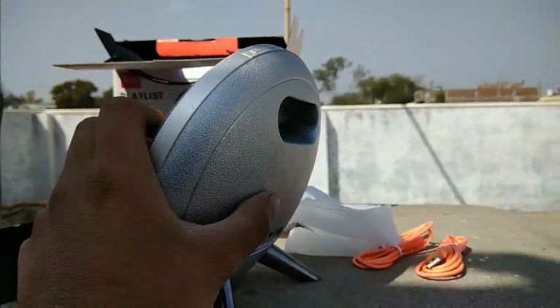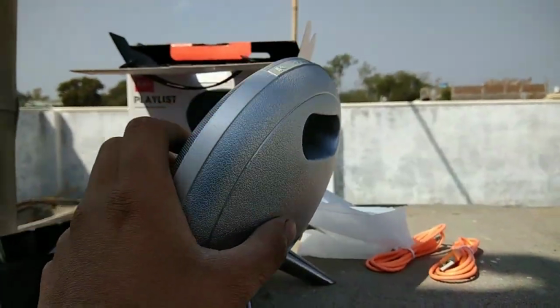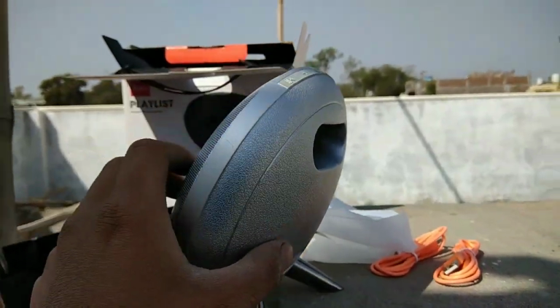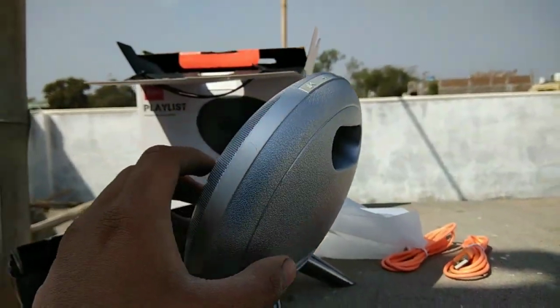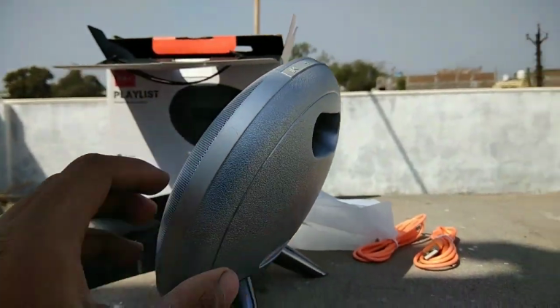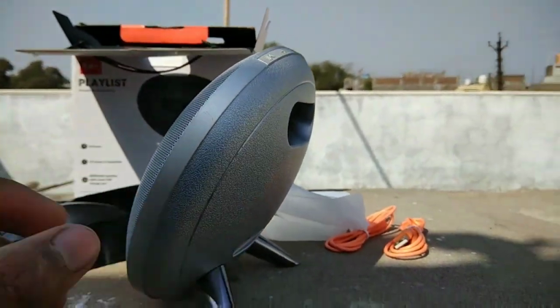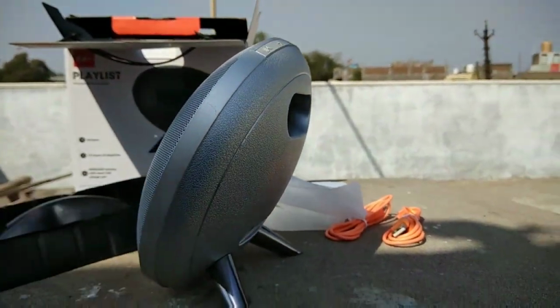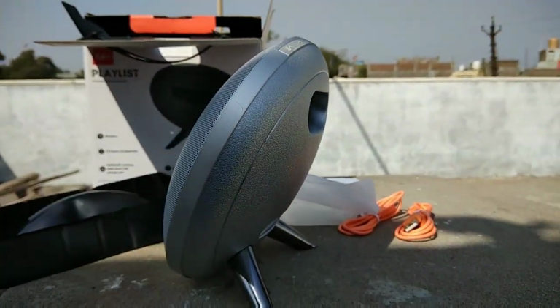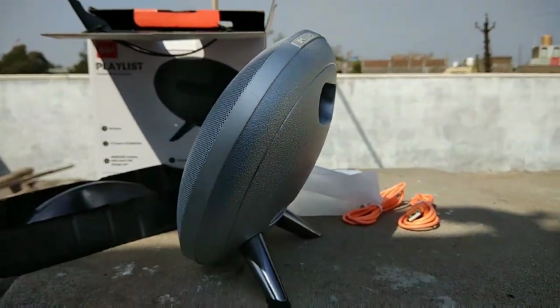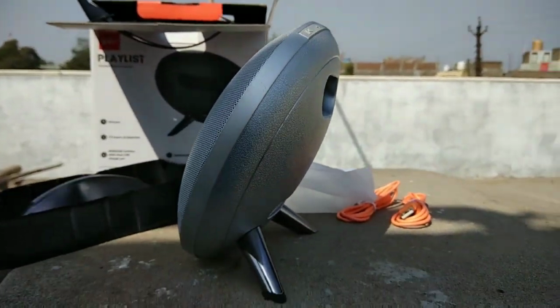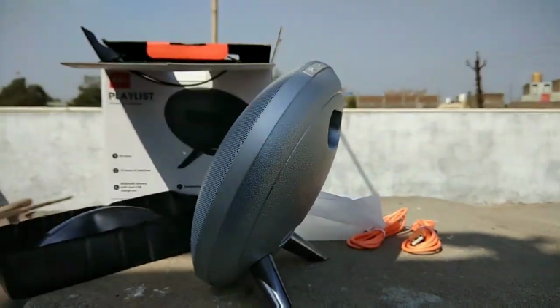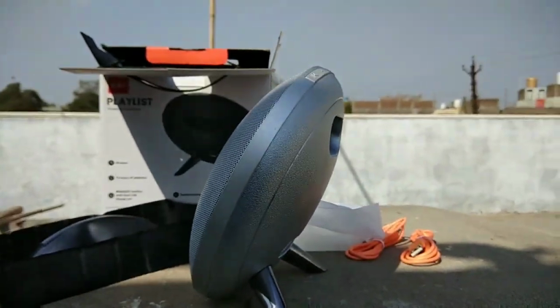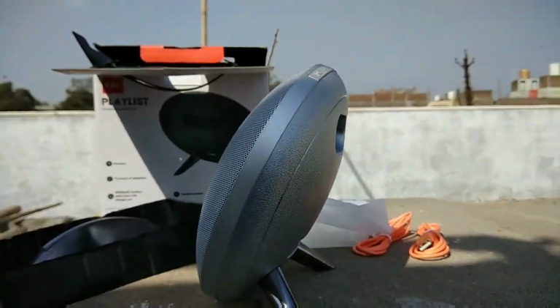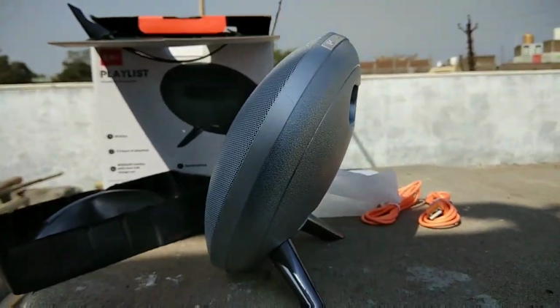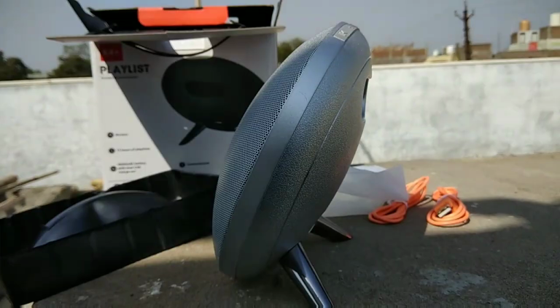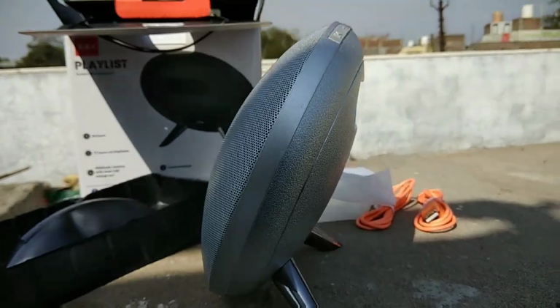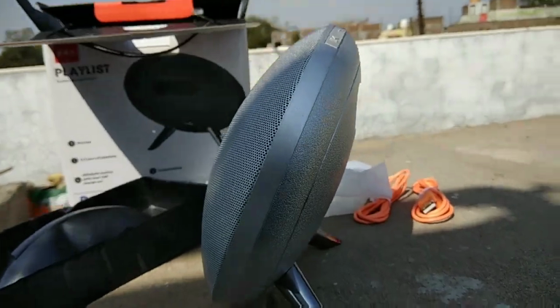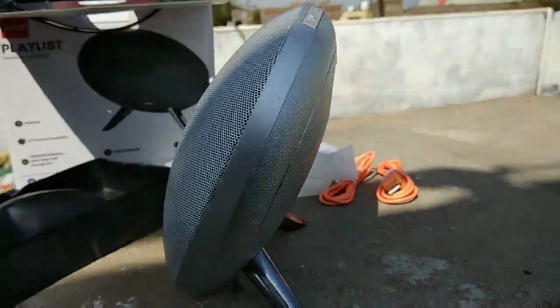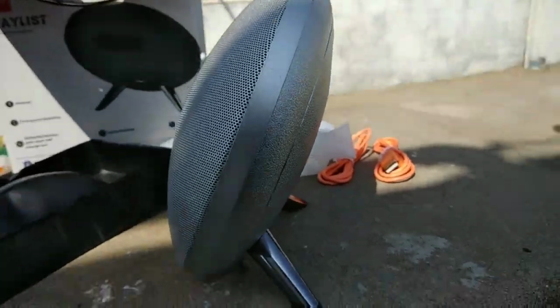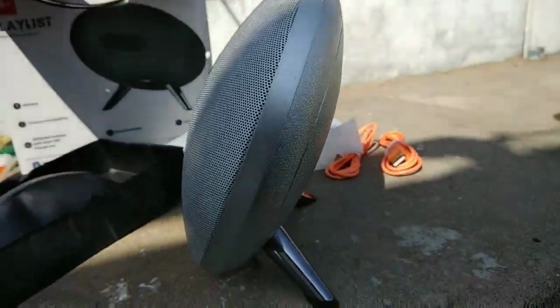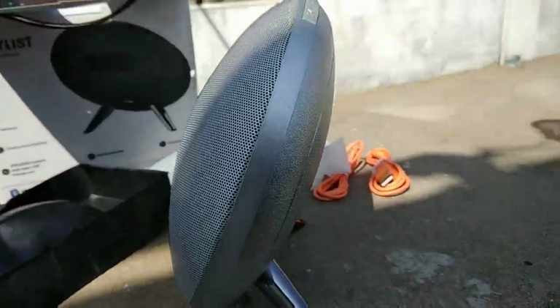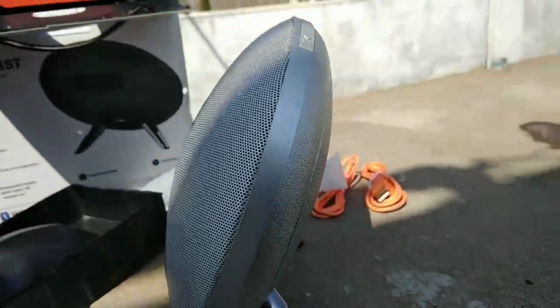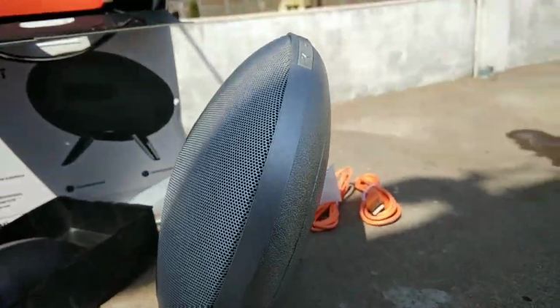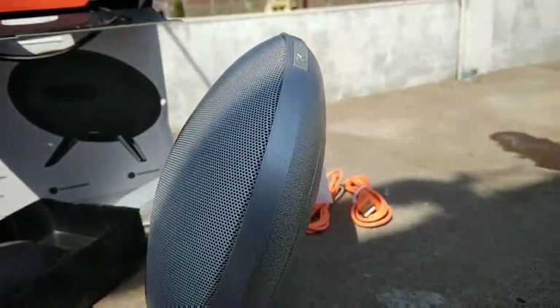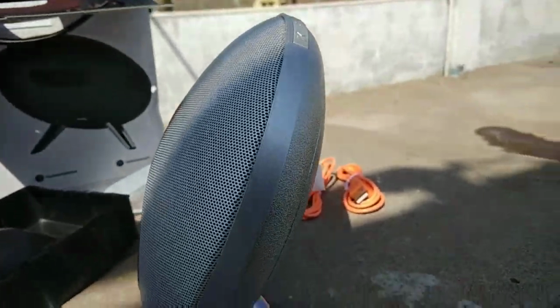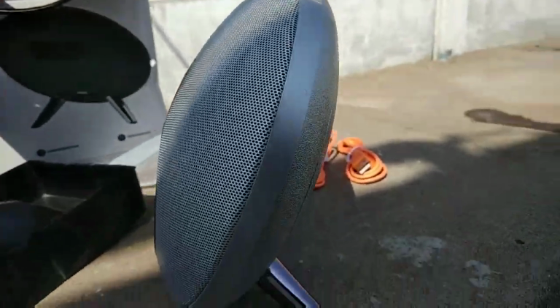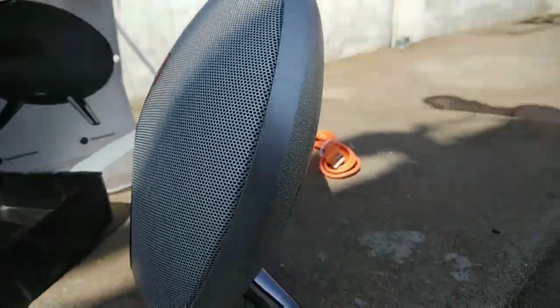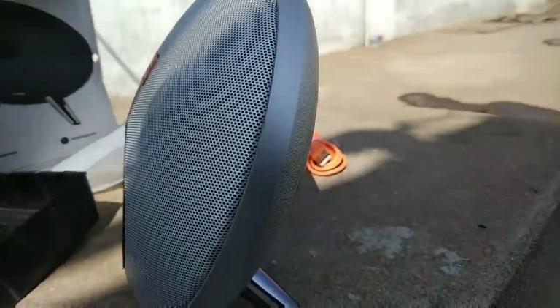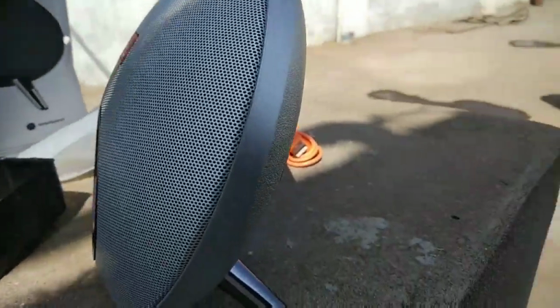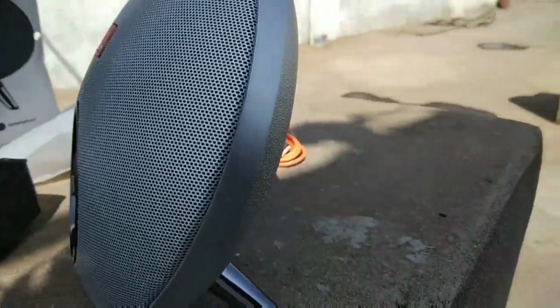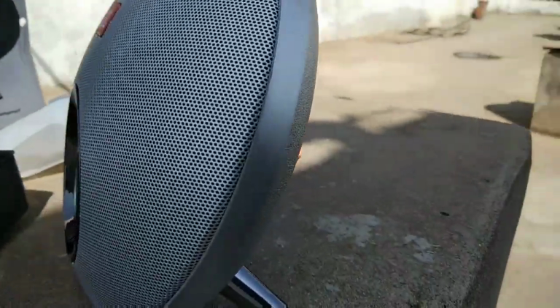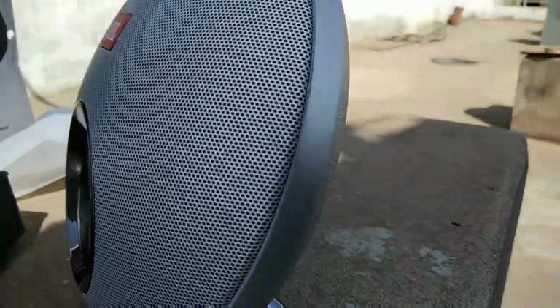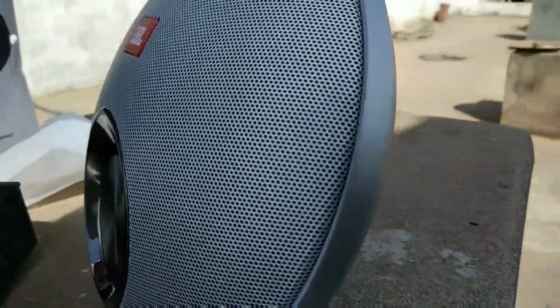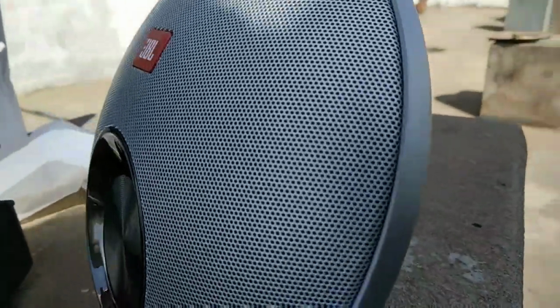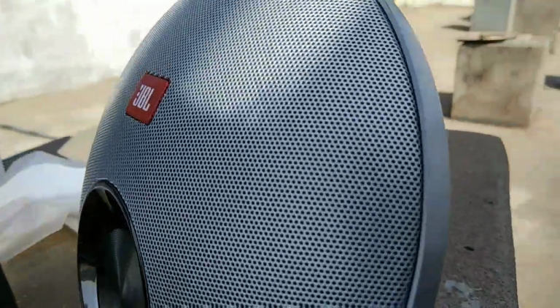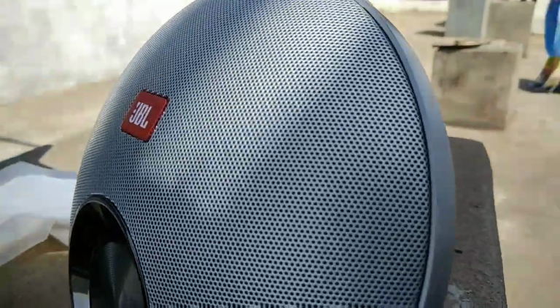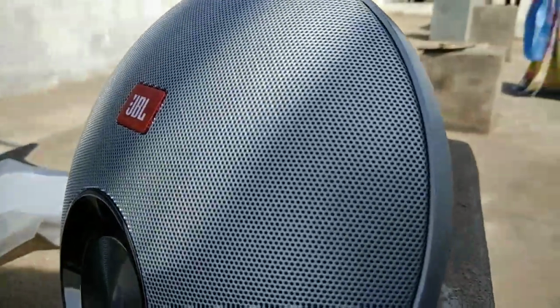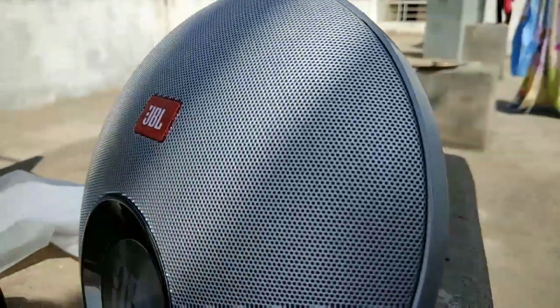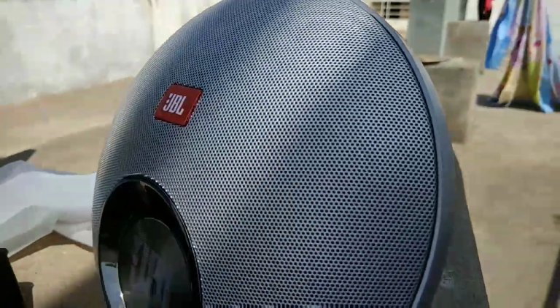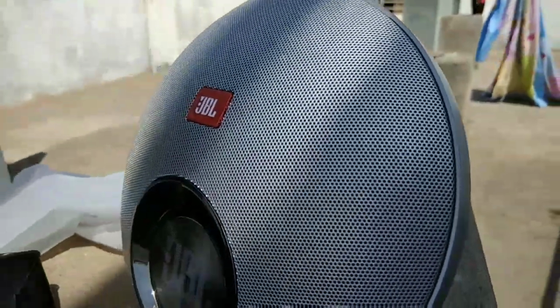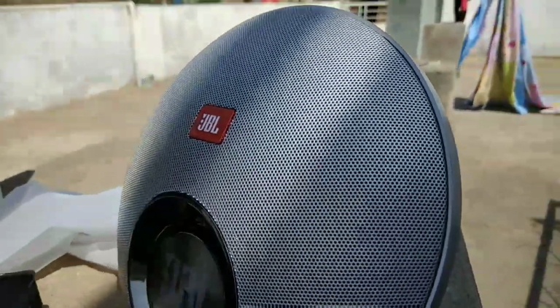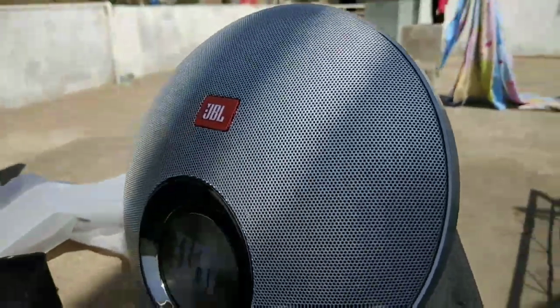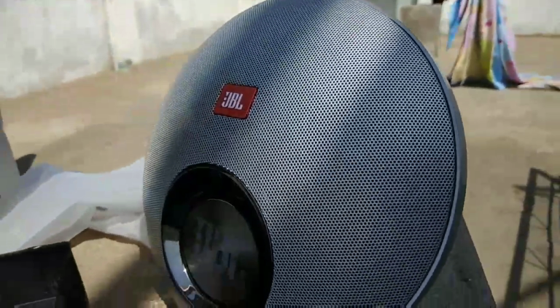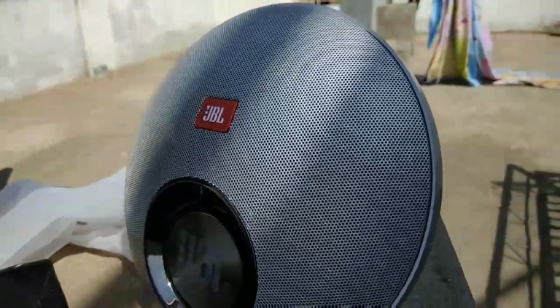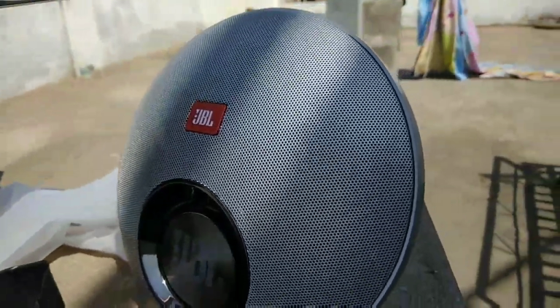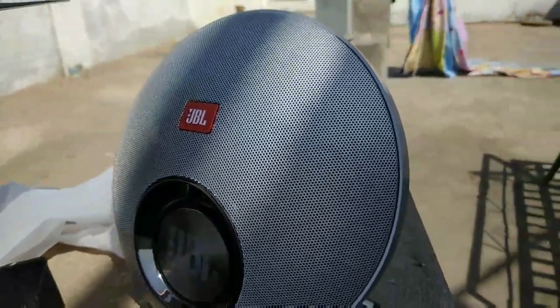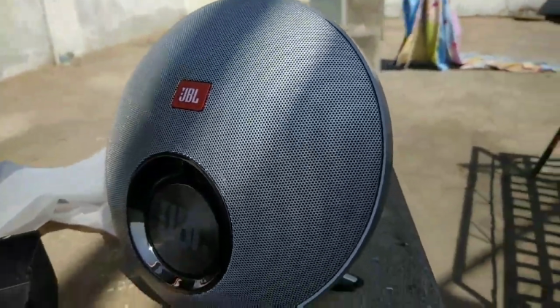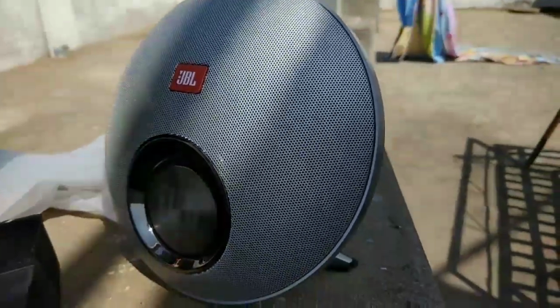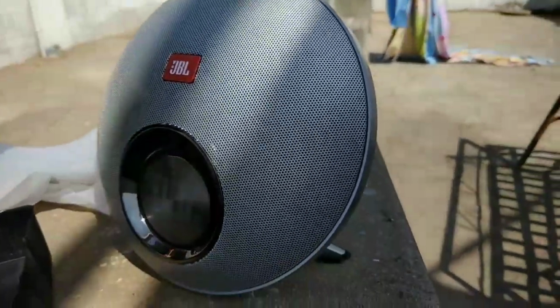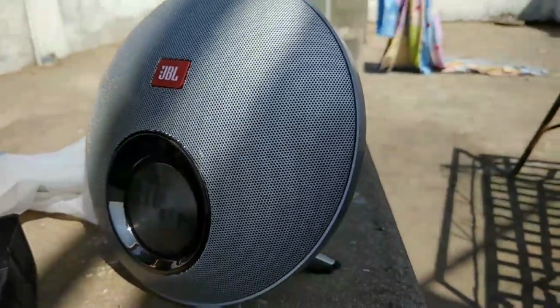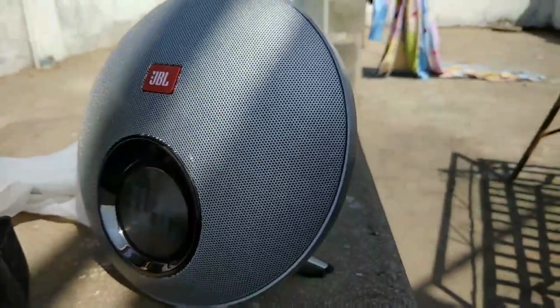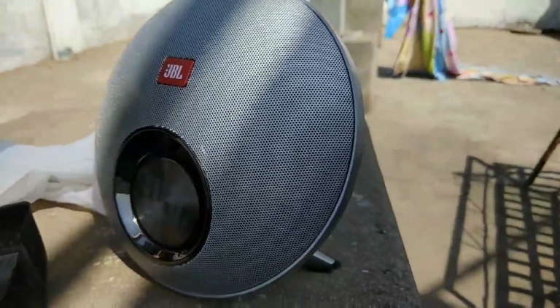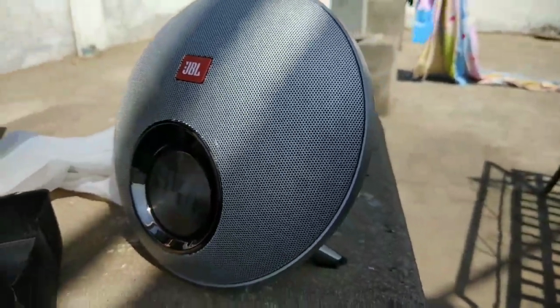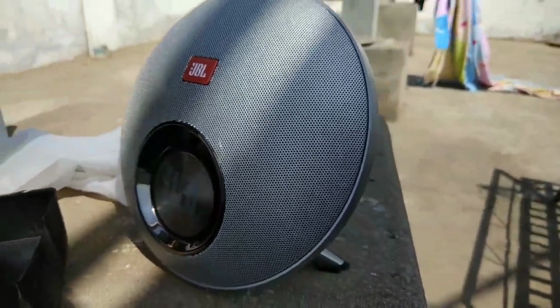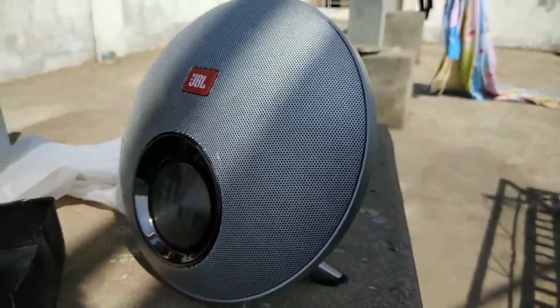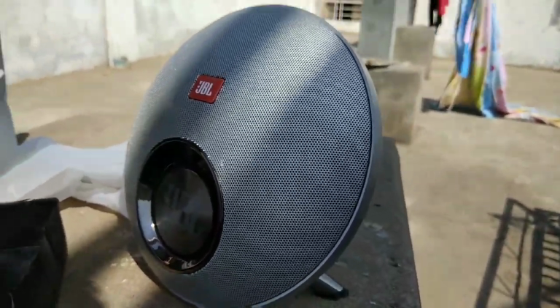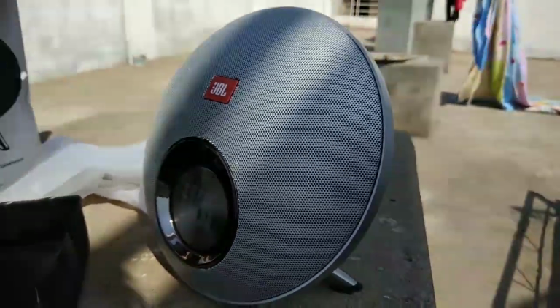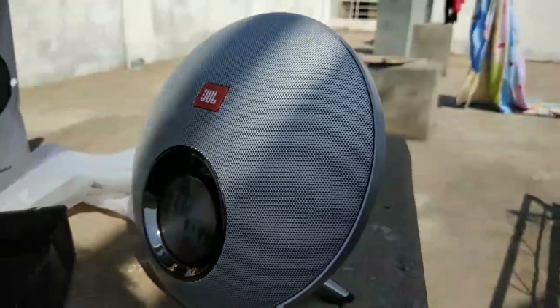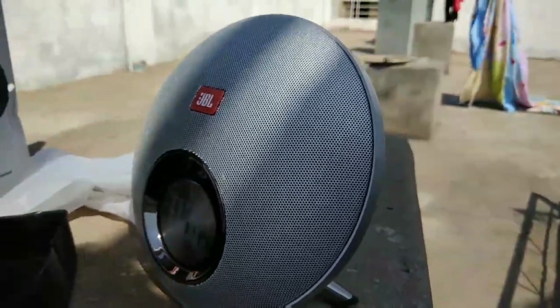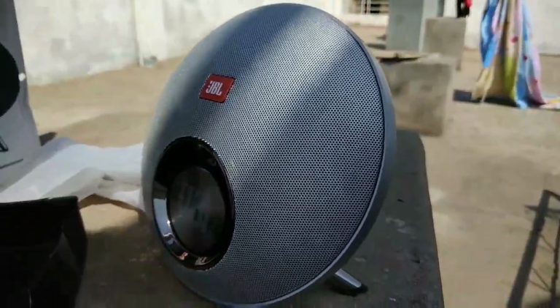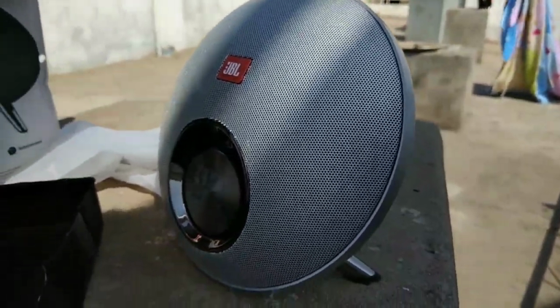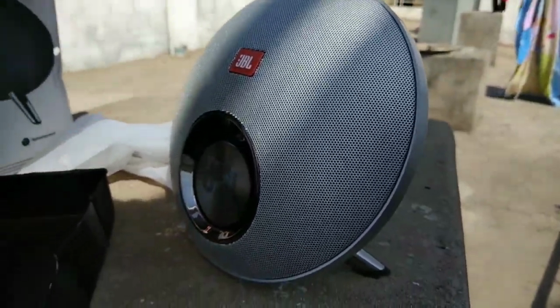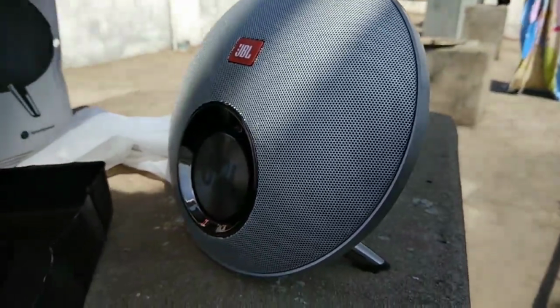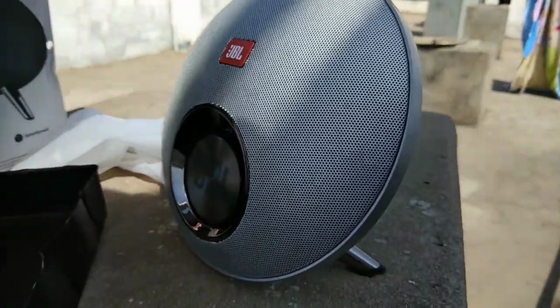This is the first copy battery. I checked it. Now we are going to test the sound of it.